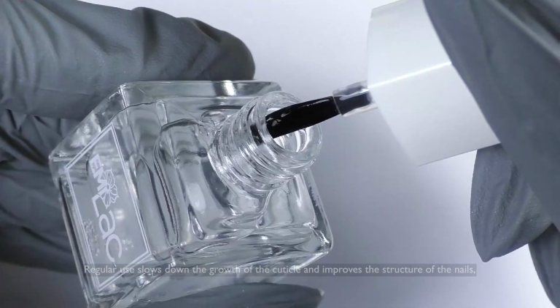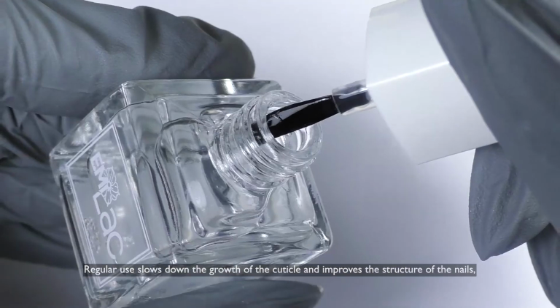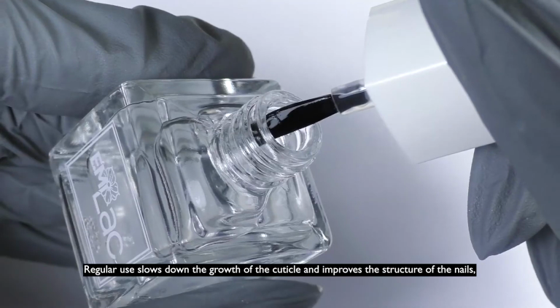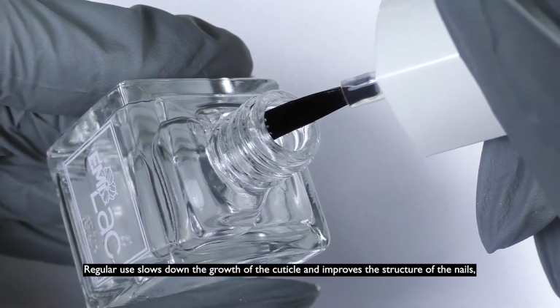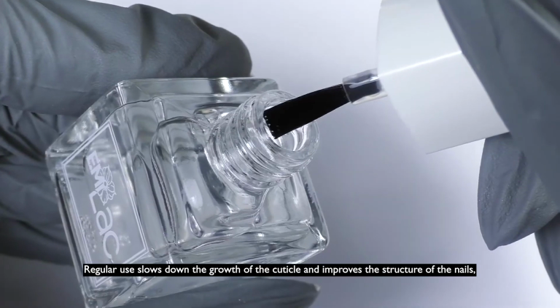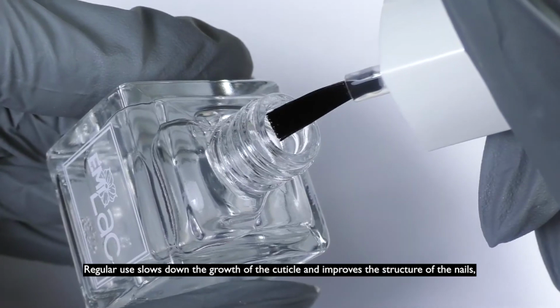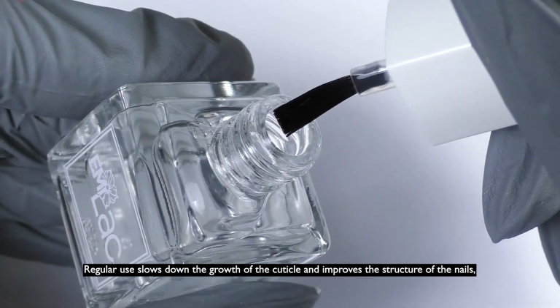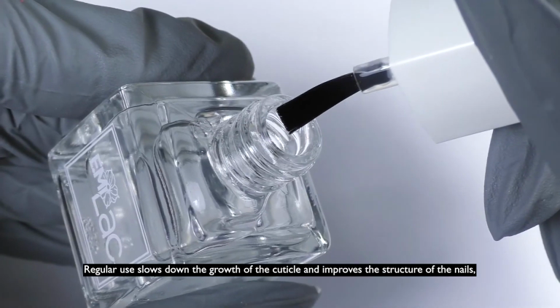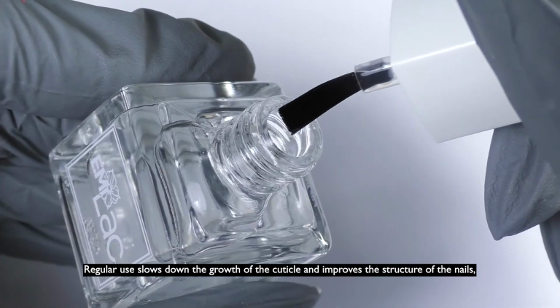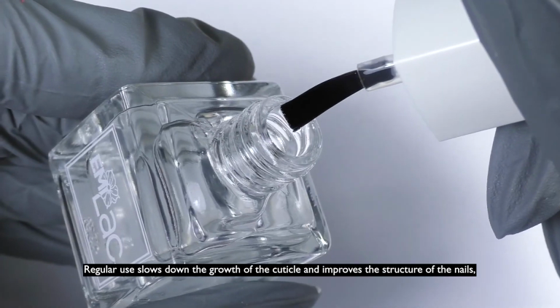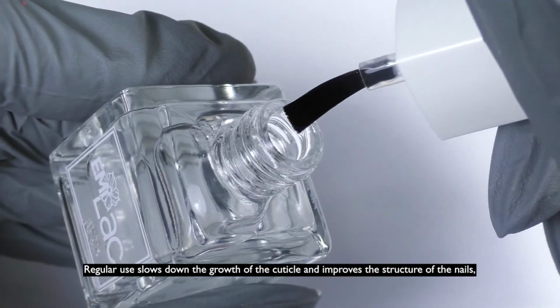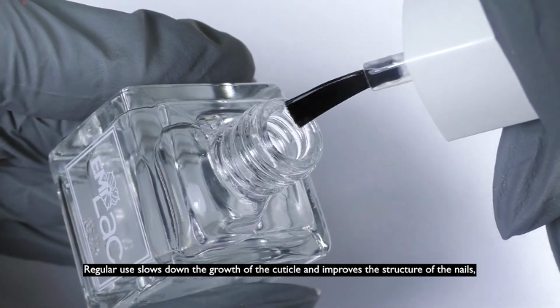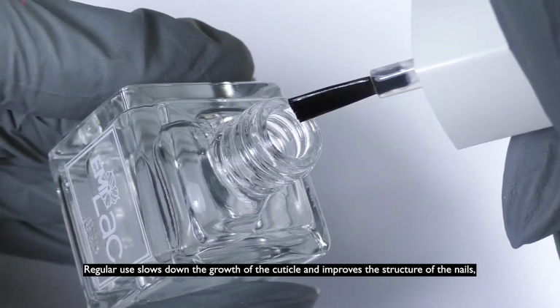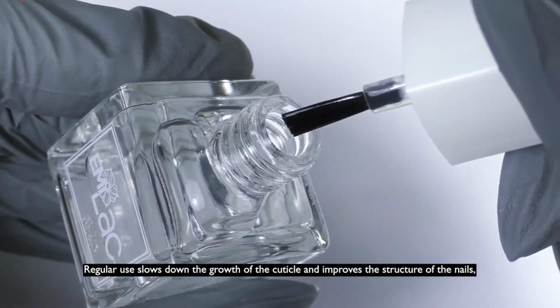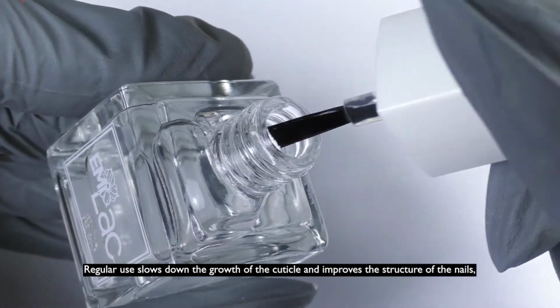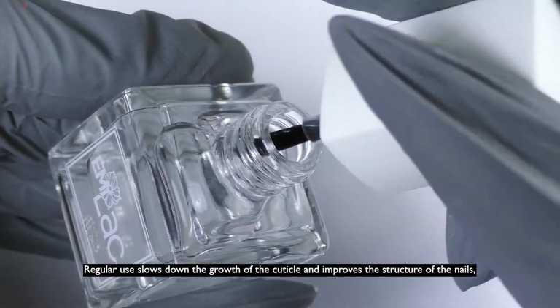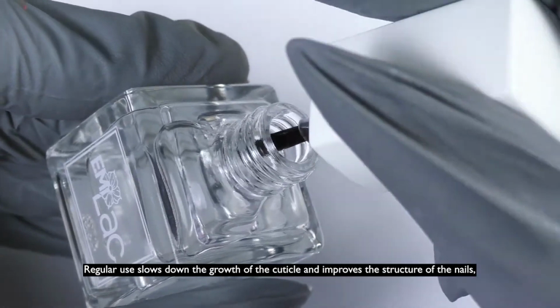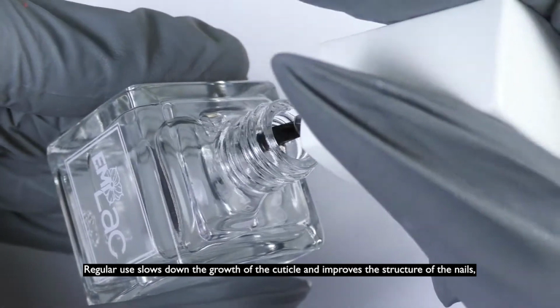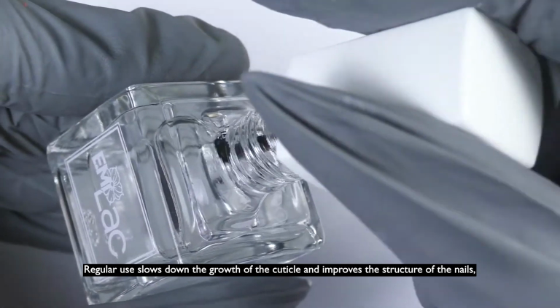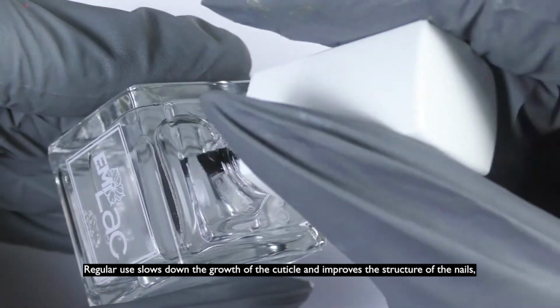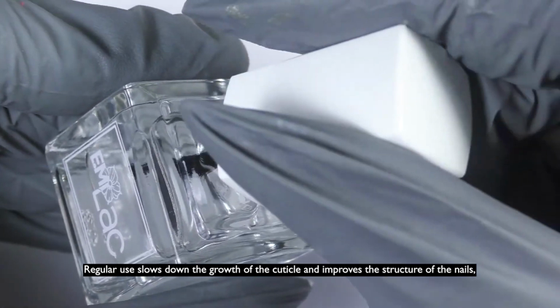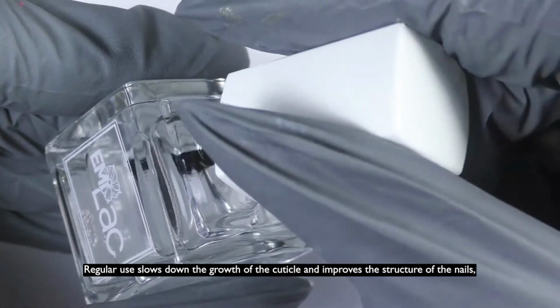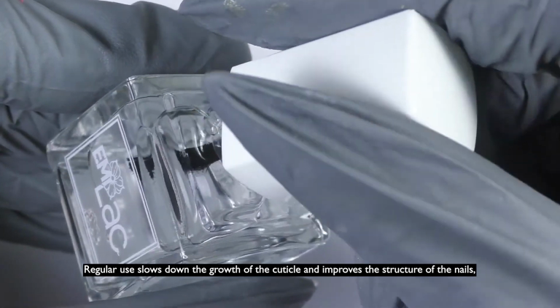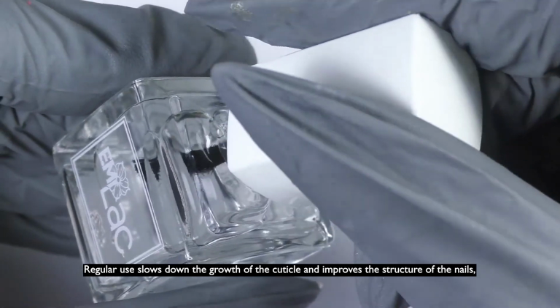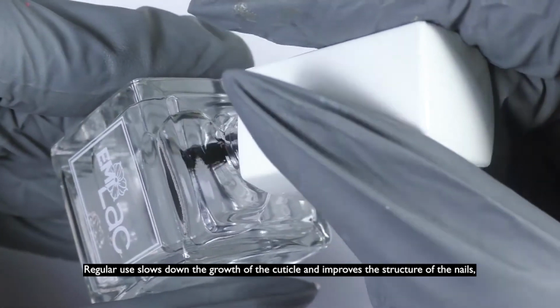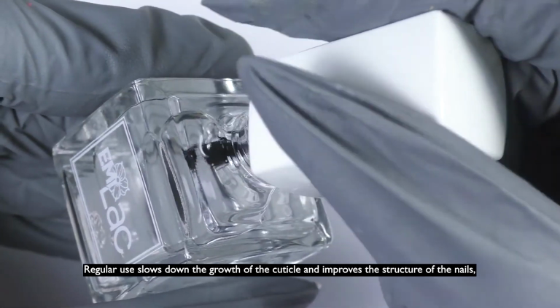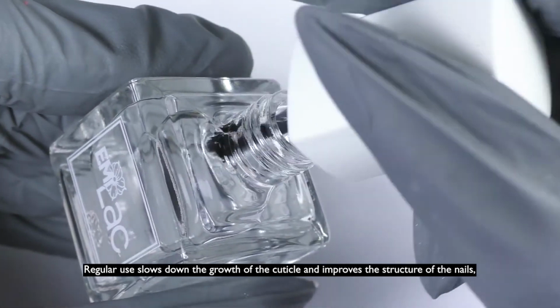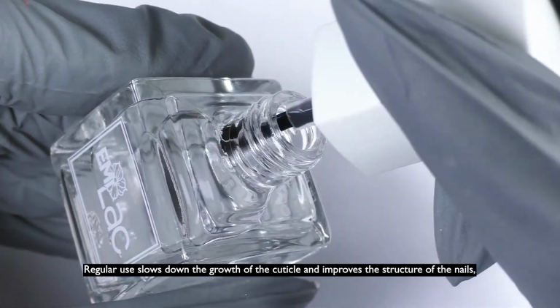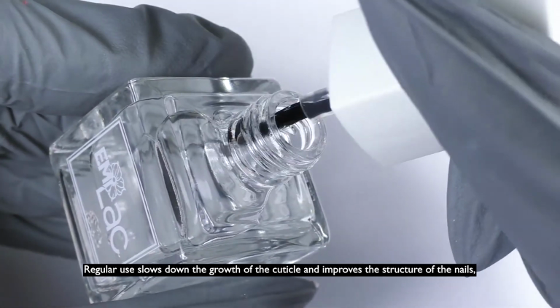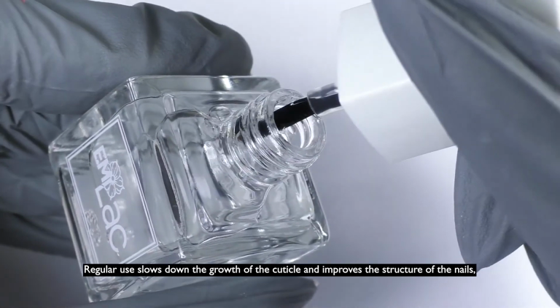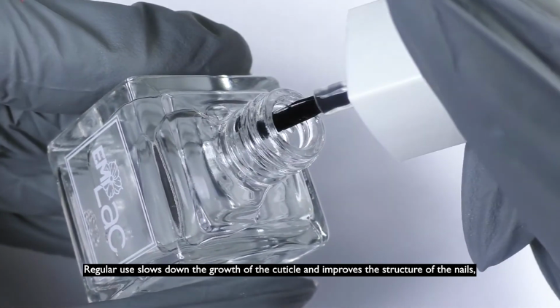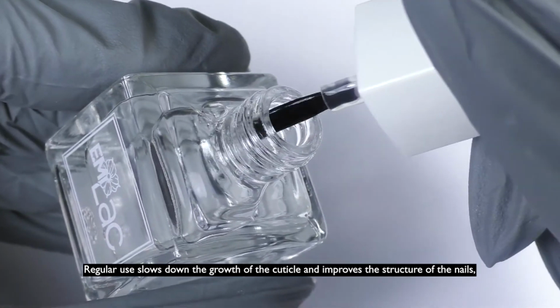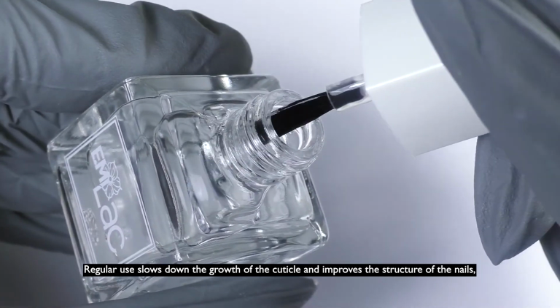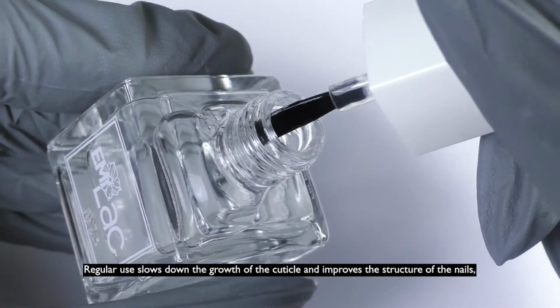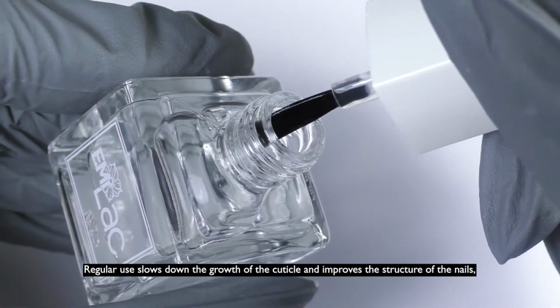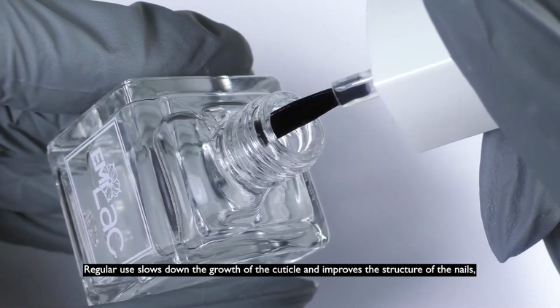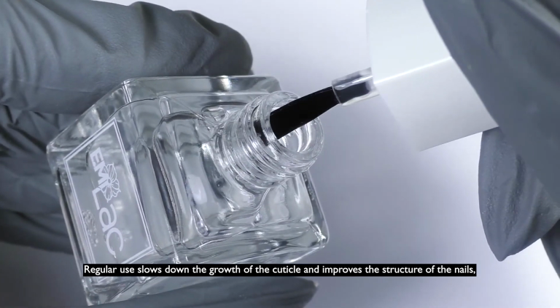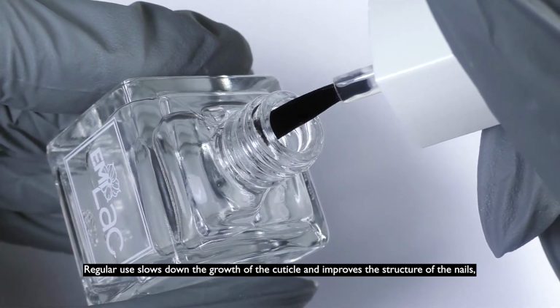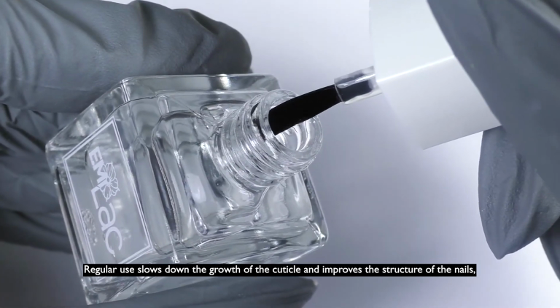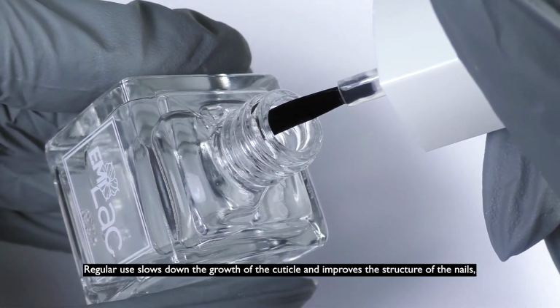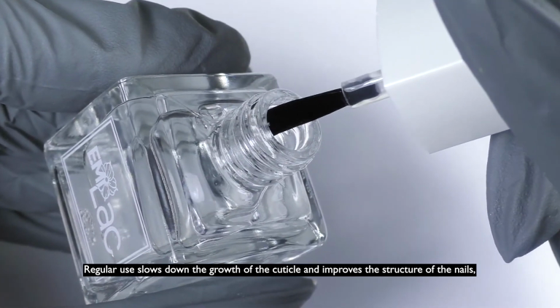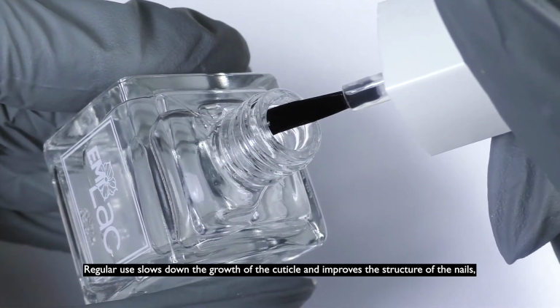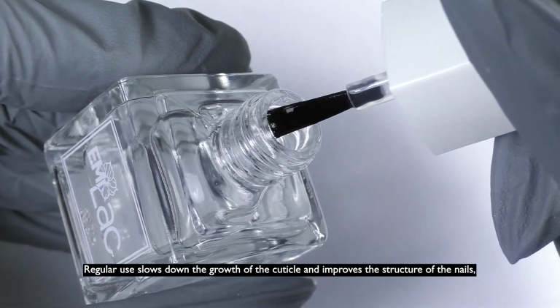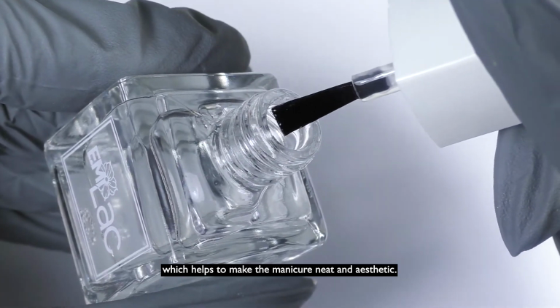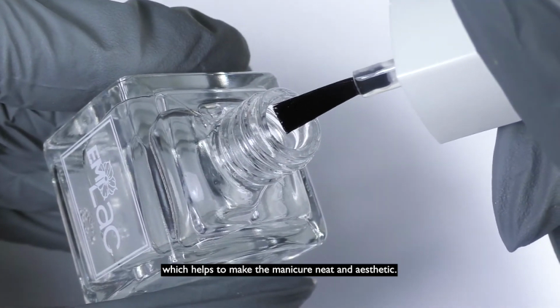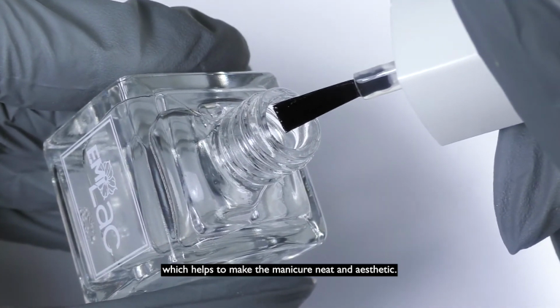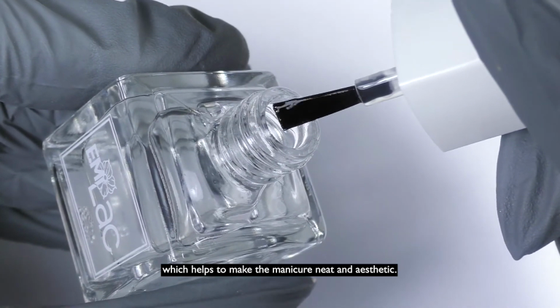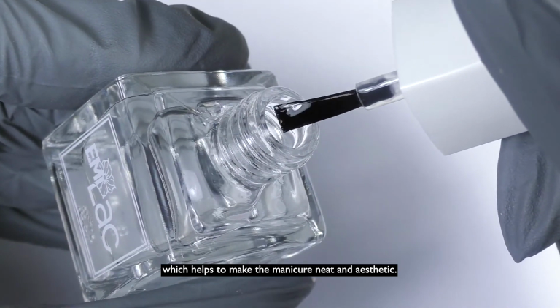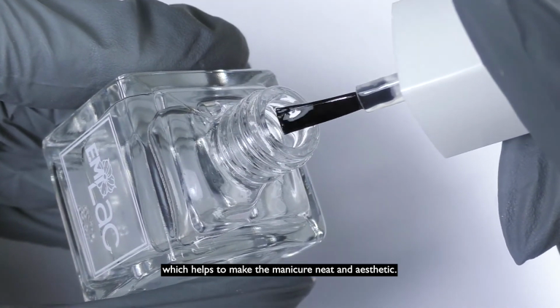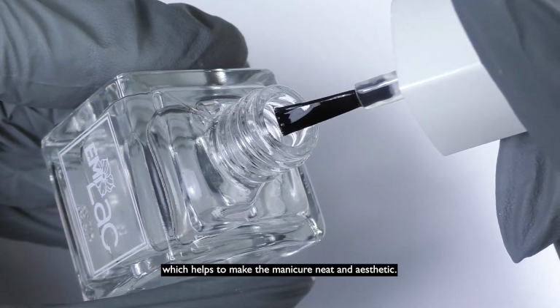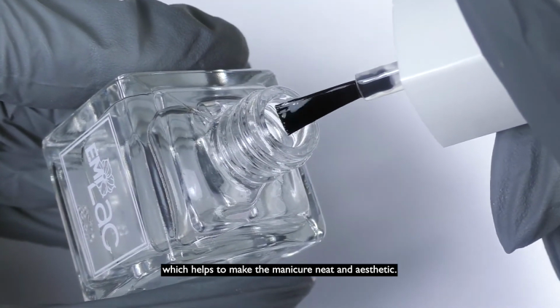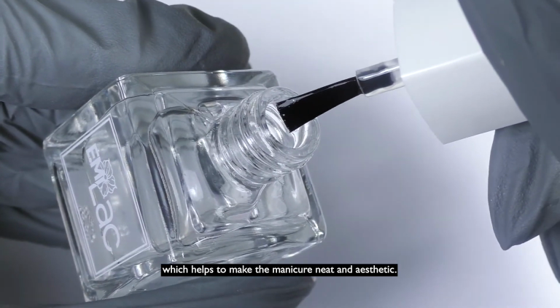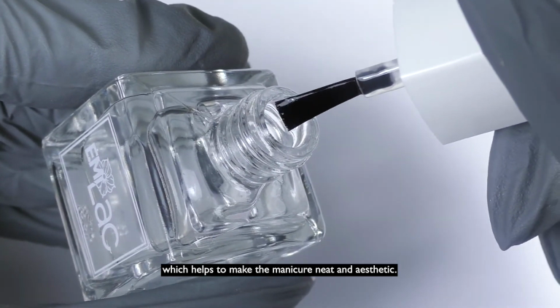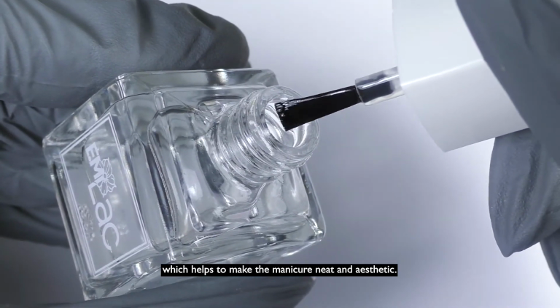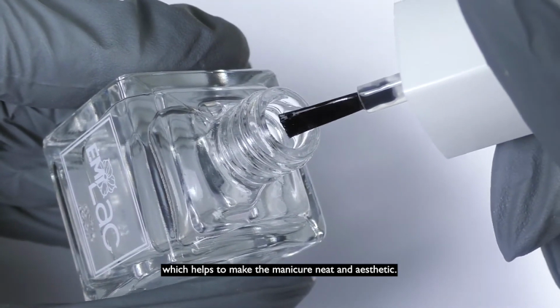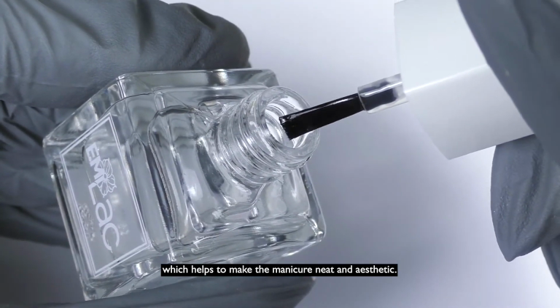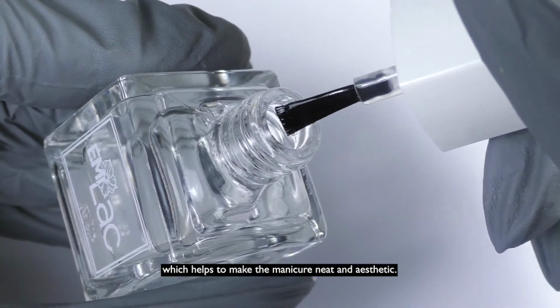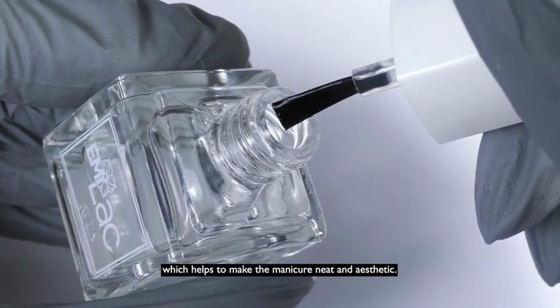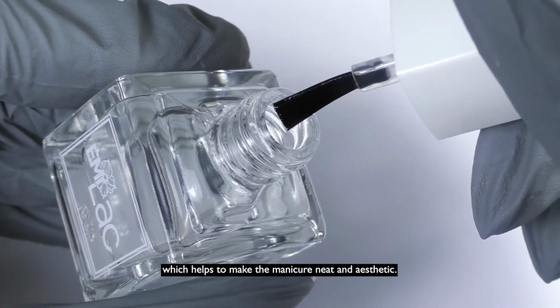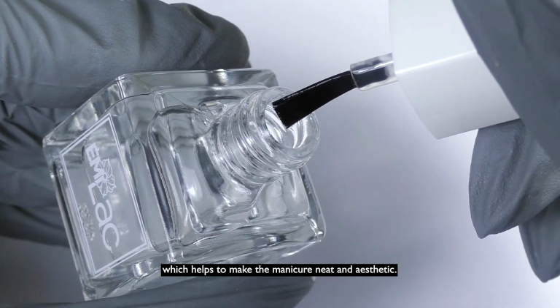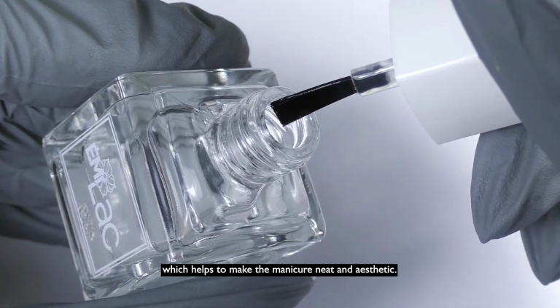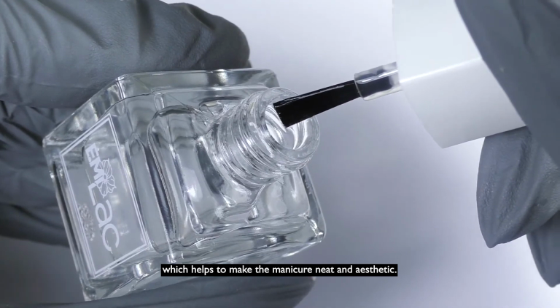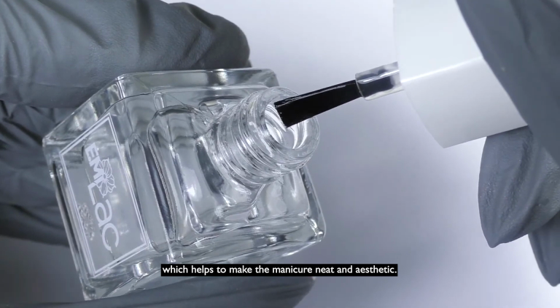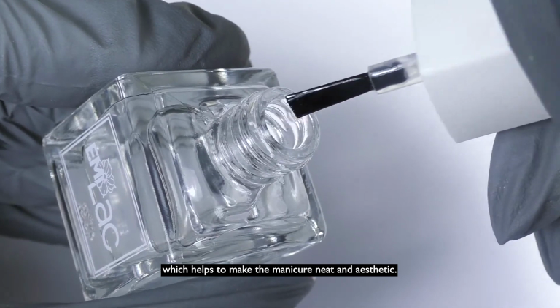Regular use slows down the growth of the cuticle and improves the structure of the nails, which helps to make the manicure neat and aesthetic.